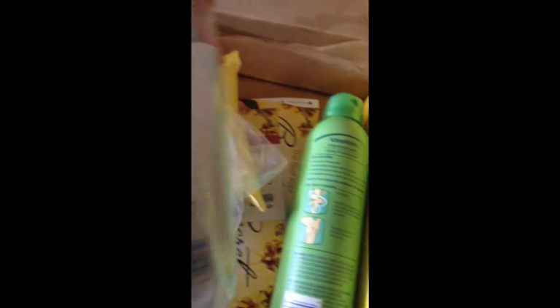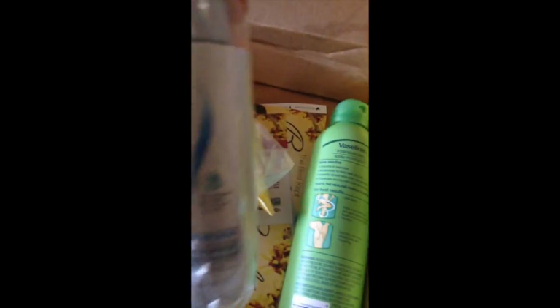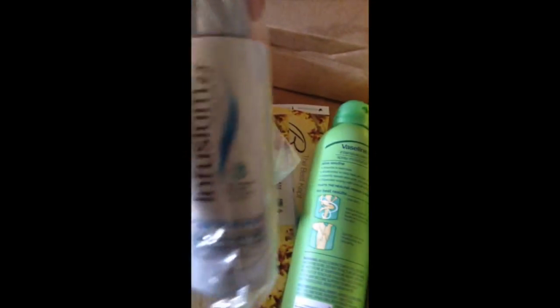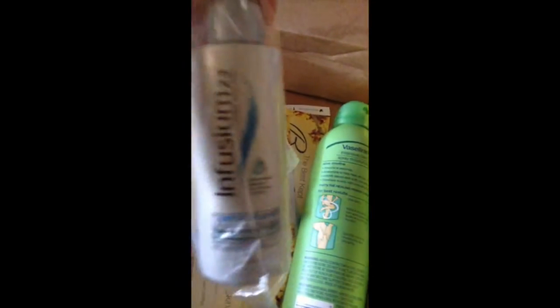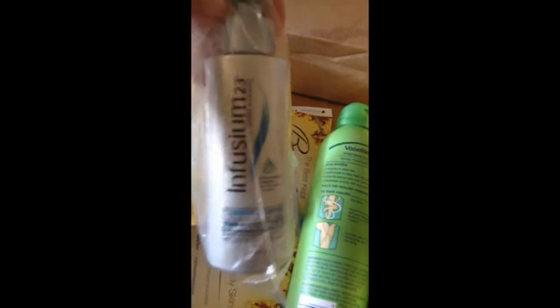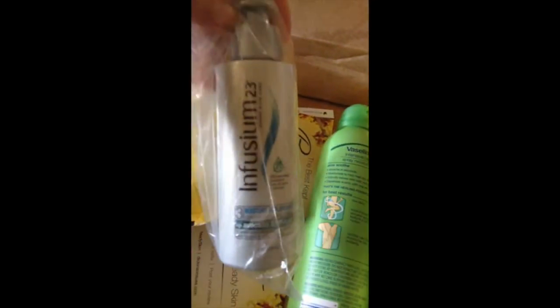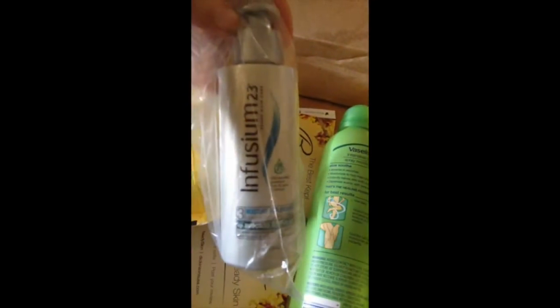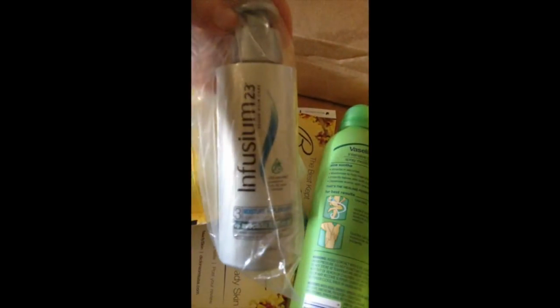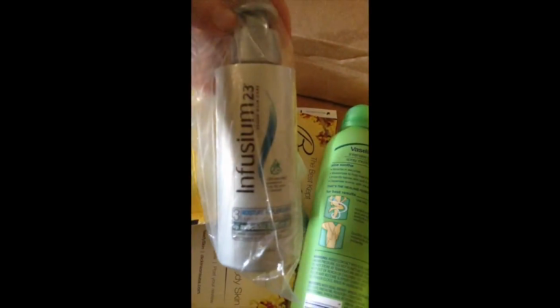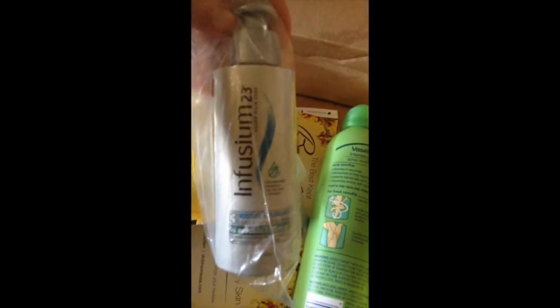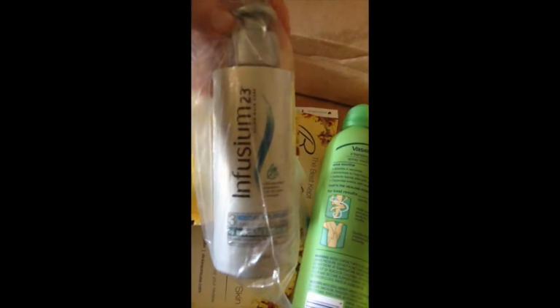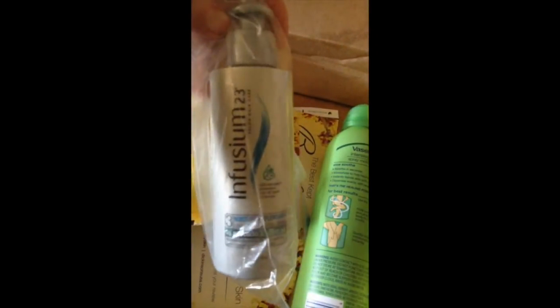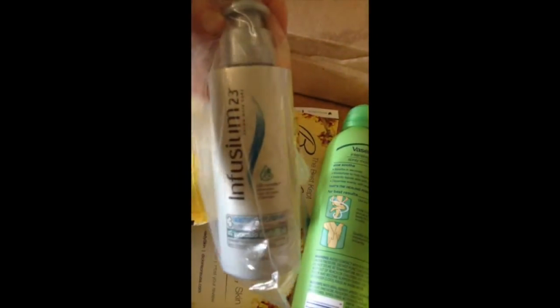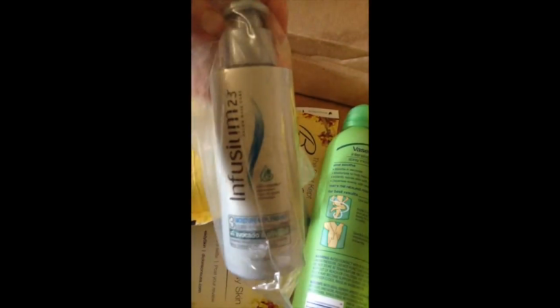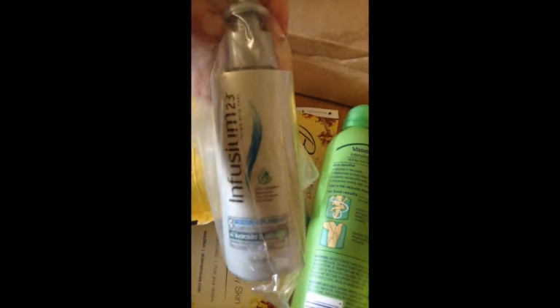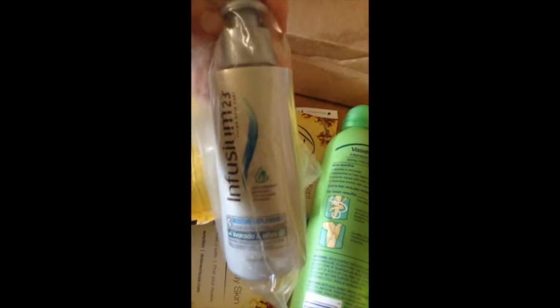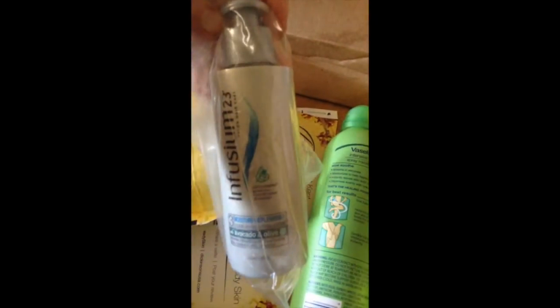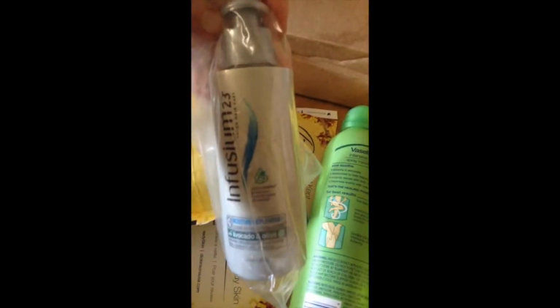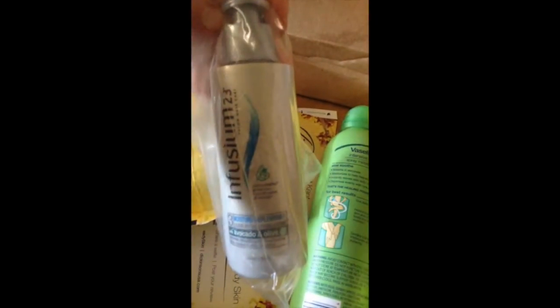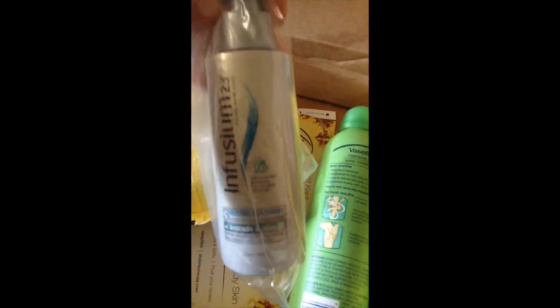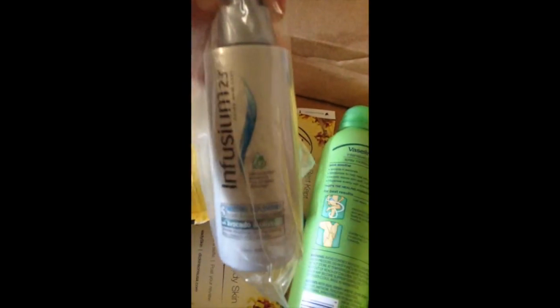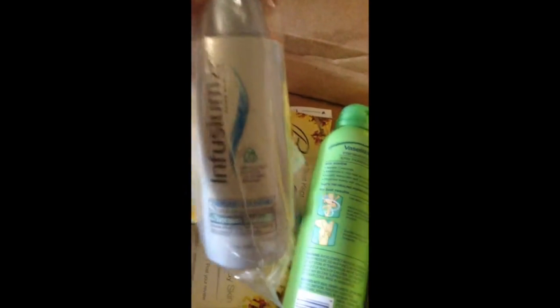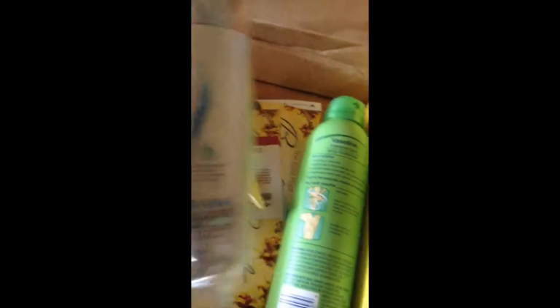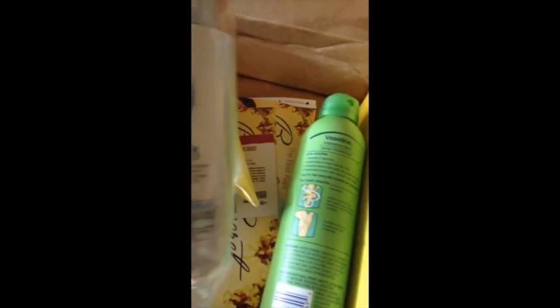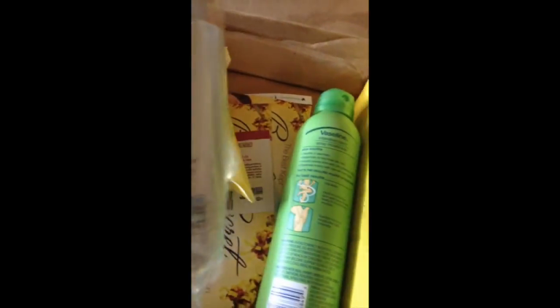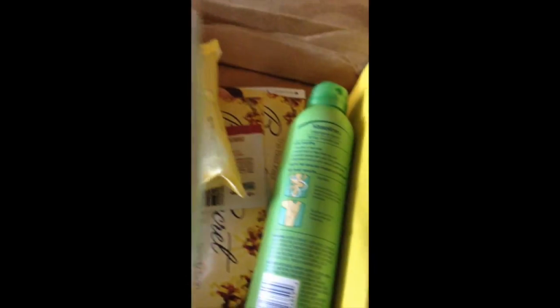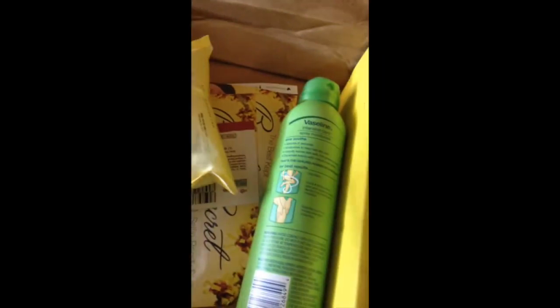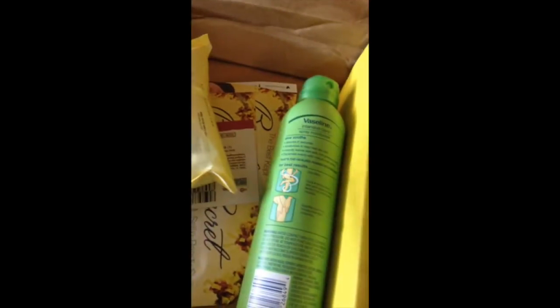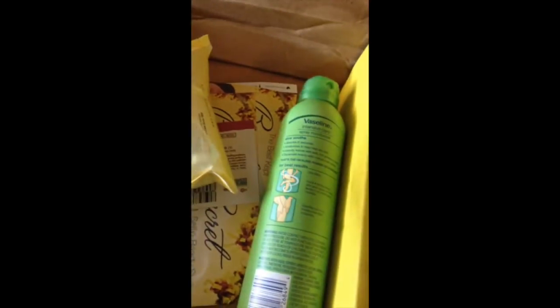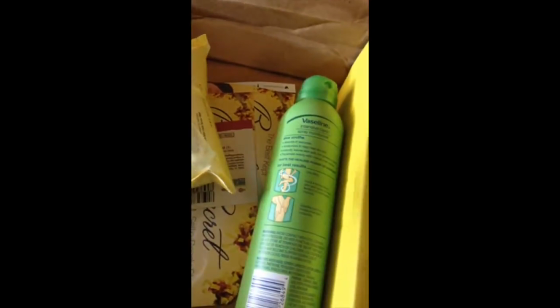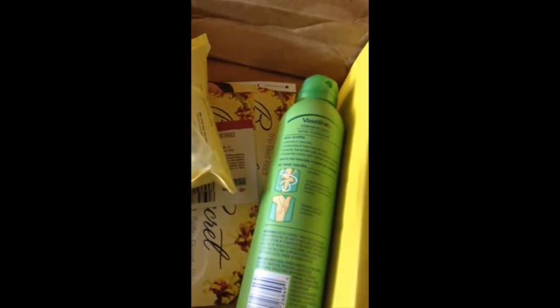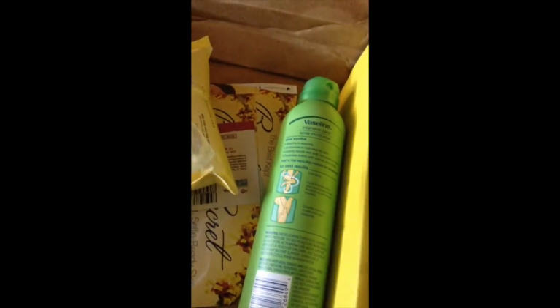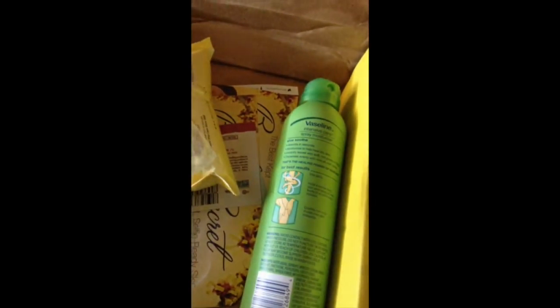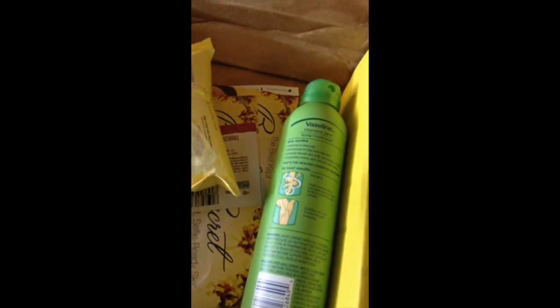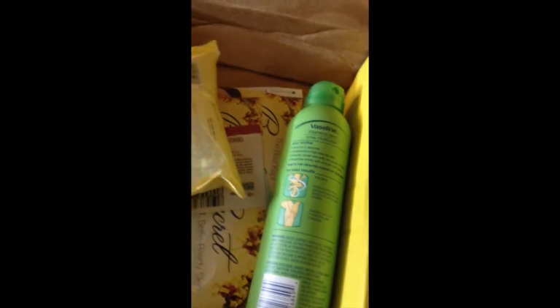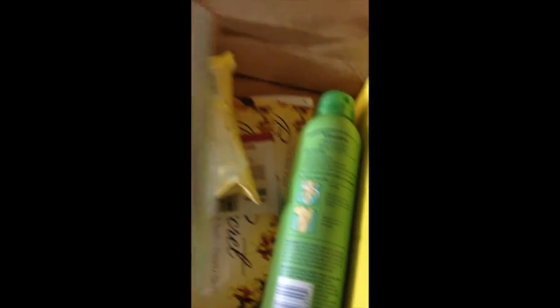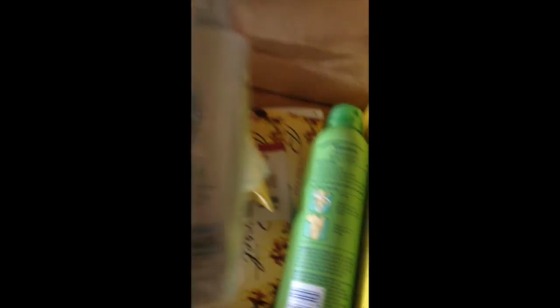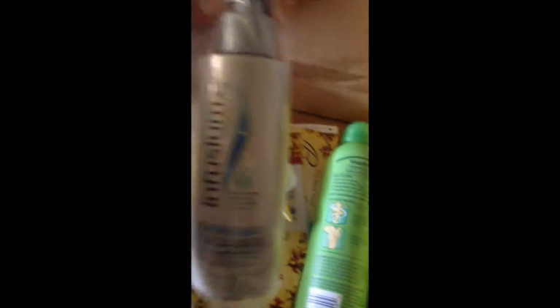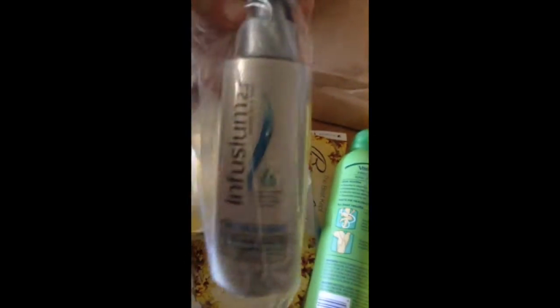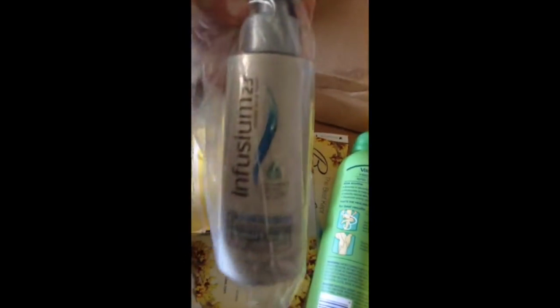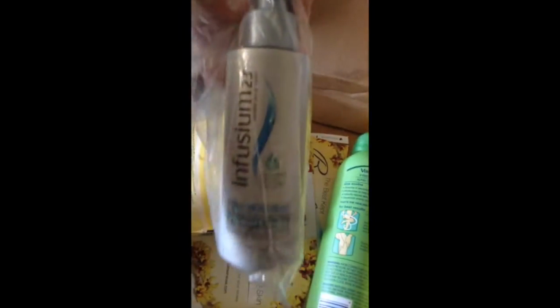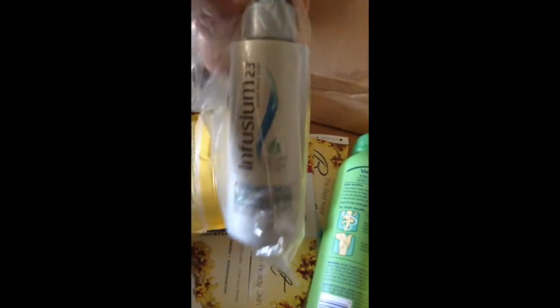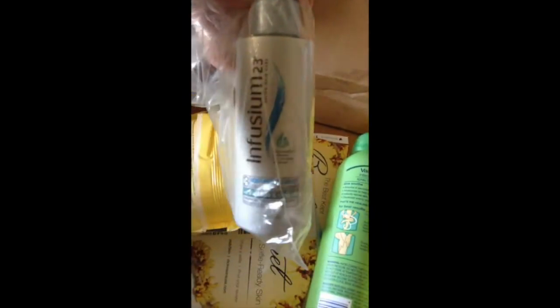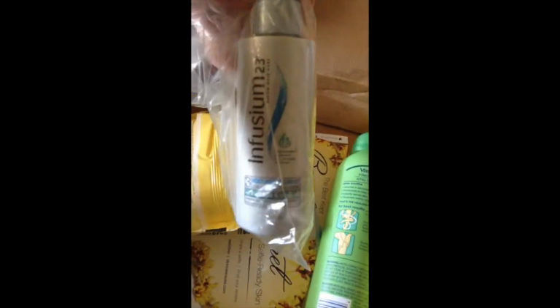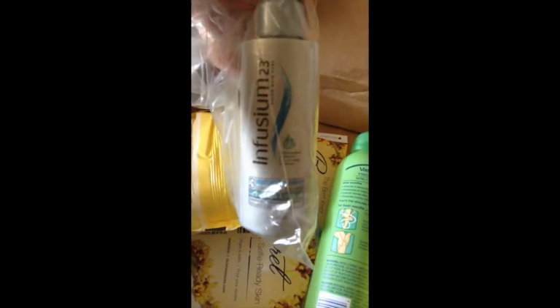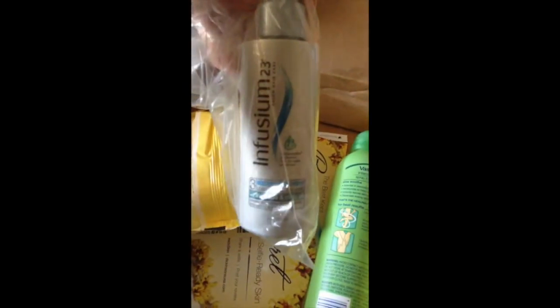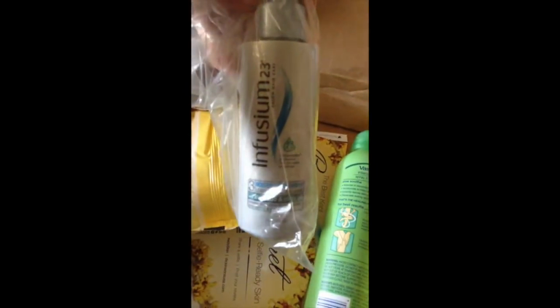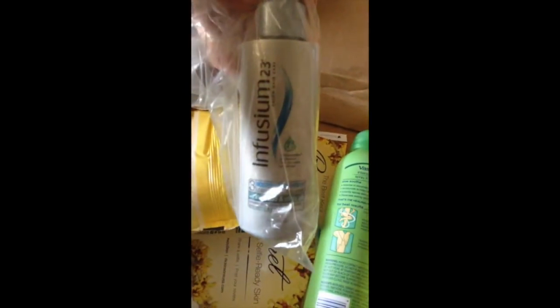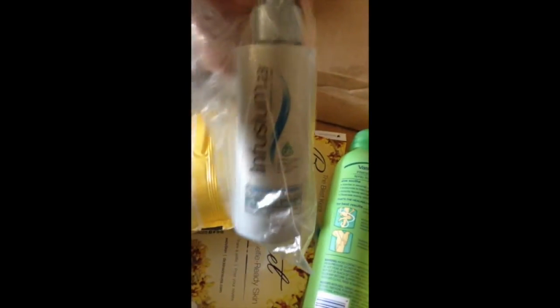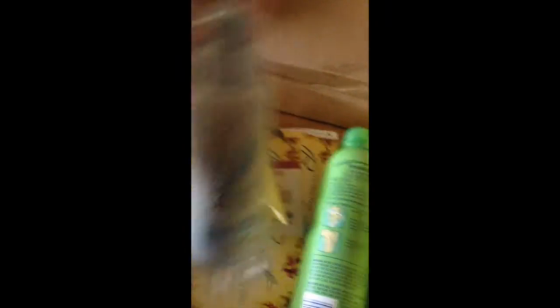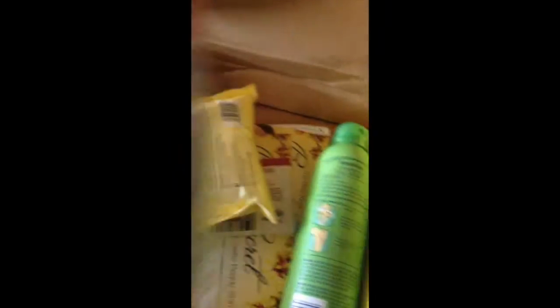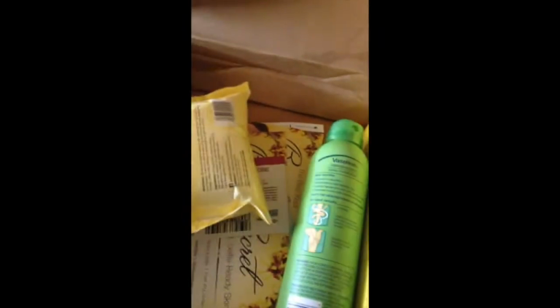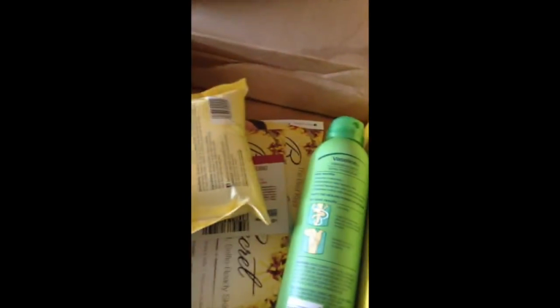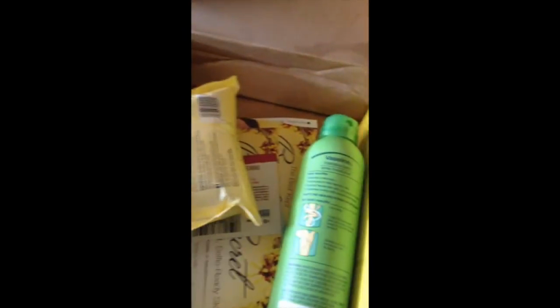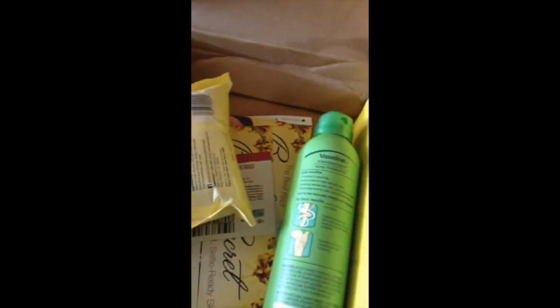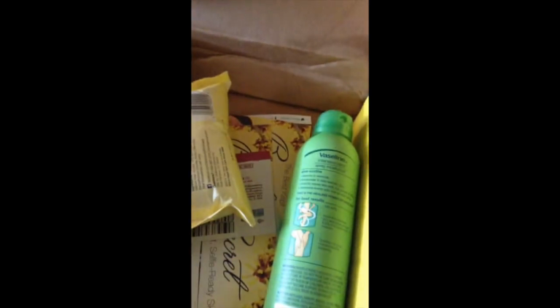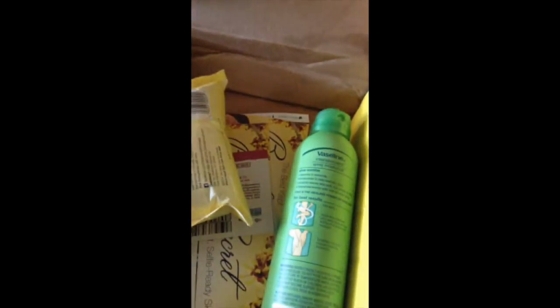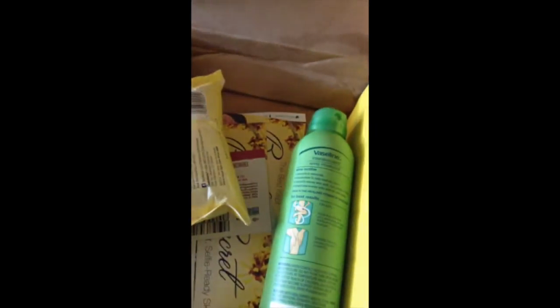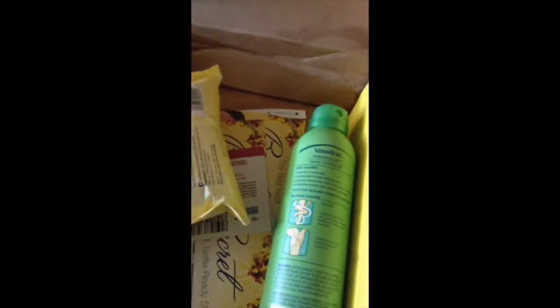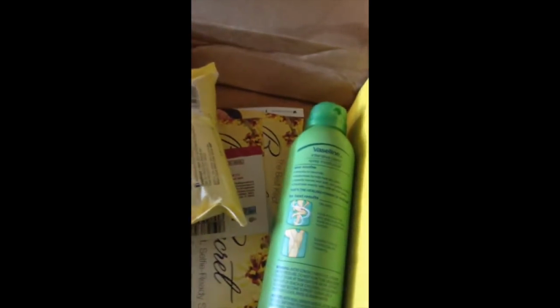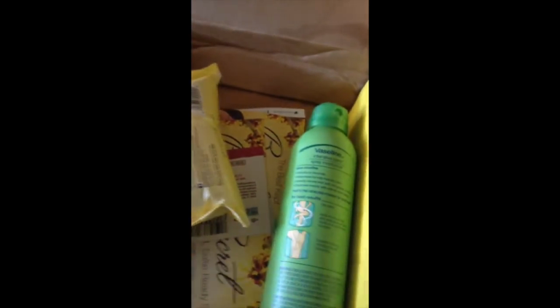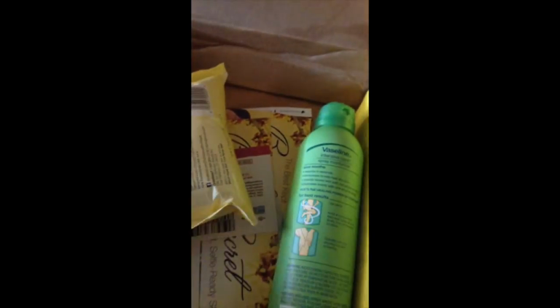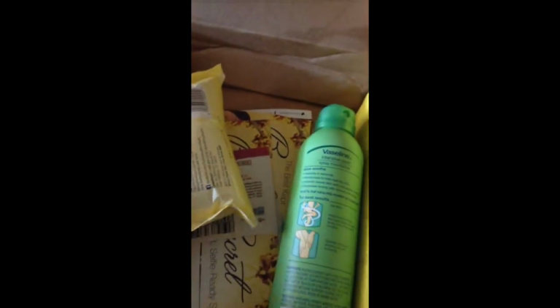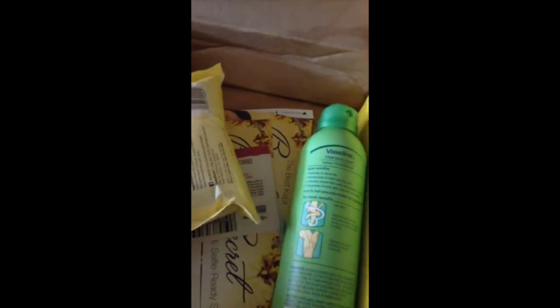Next up is Infusion 23 Leave-In Conditioner. I love their products, so I'm excited for this one.